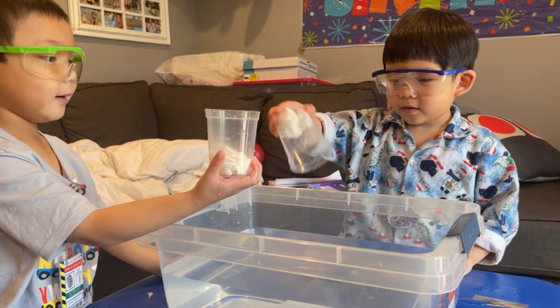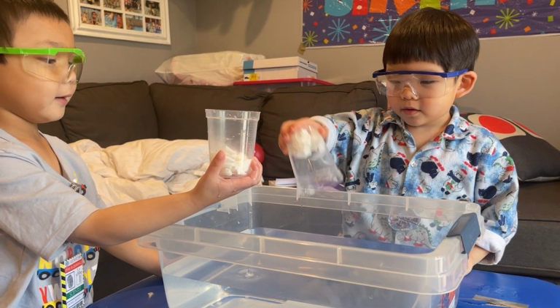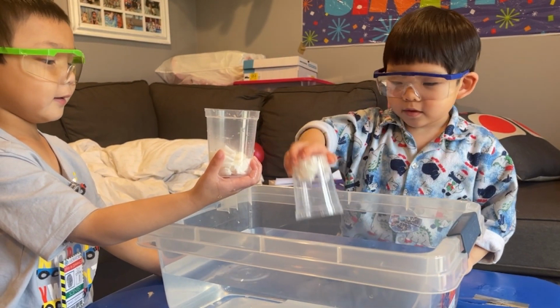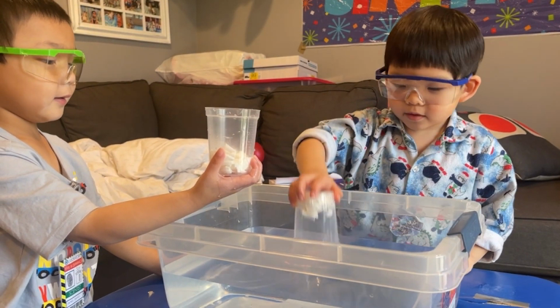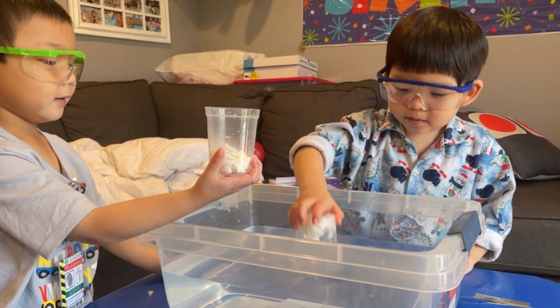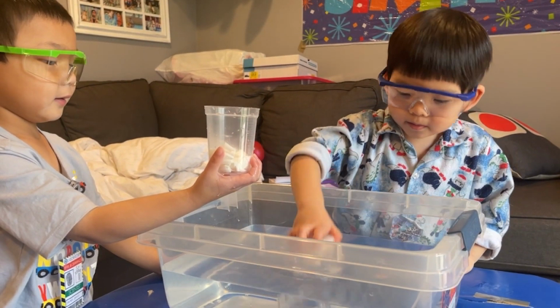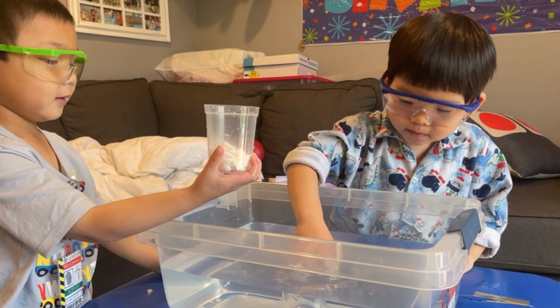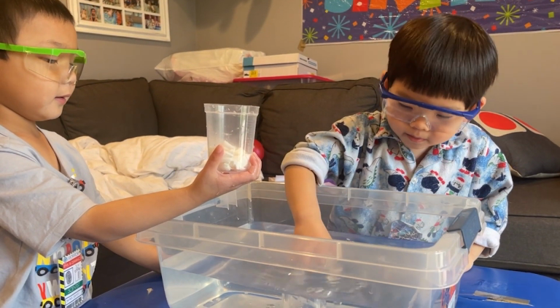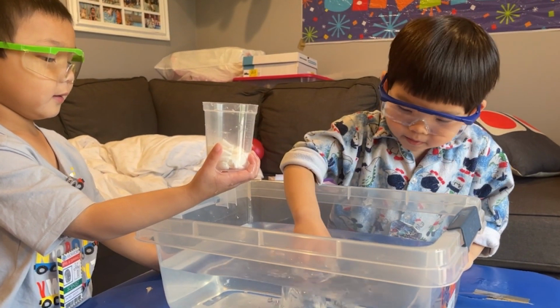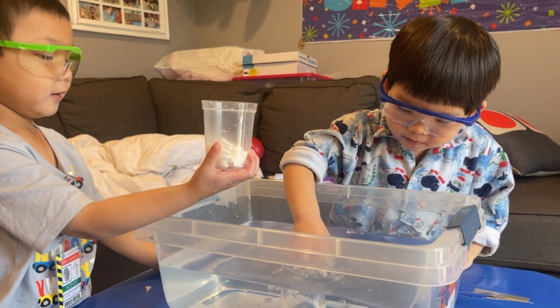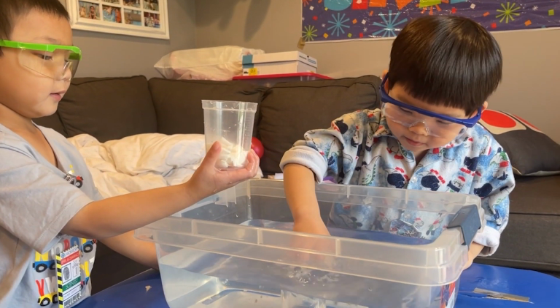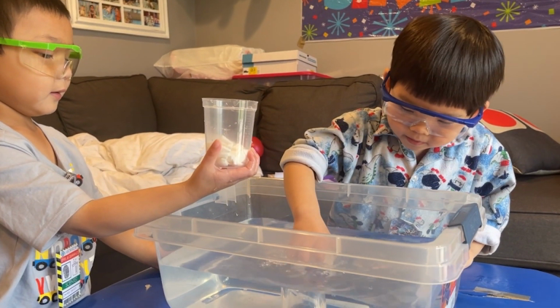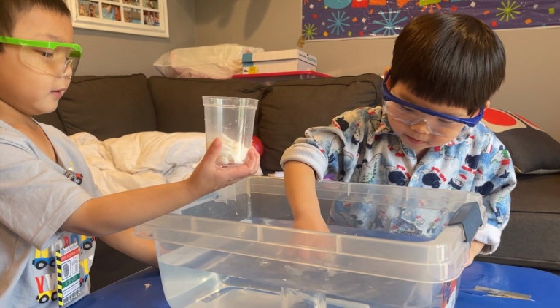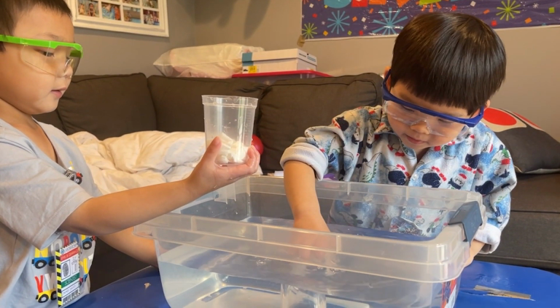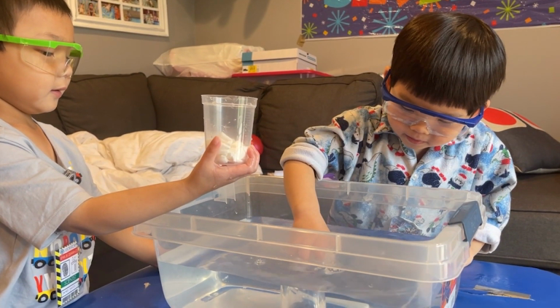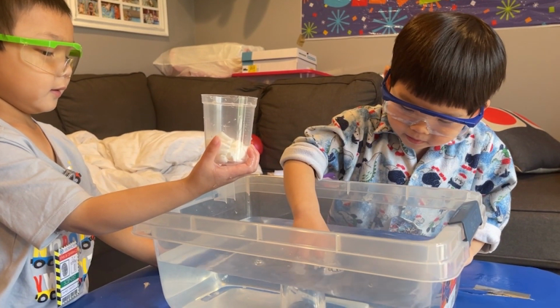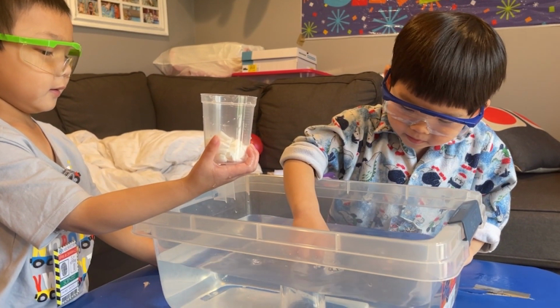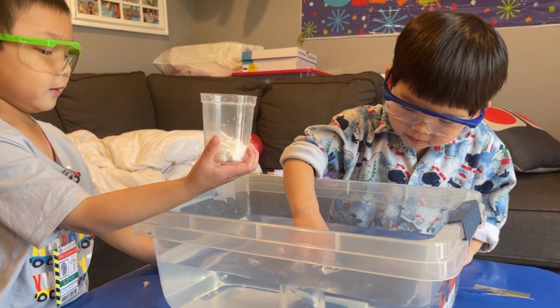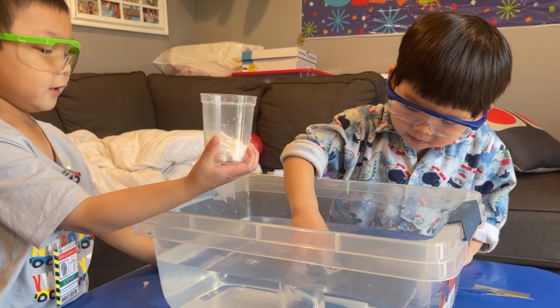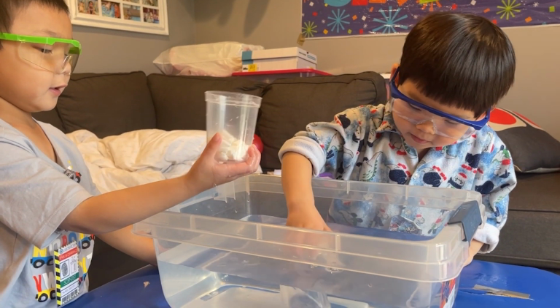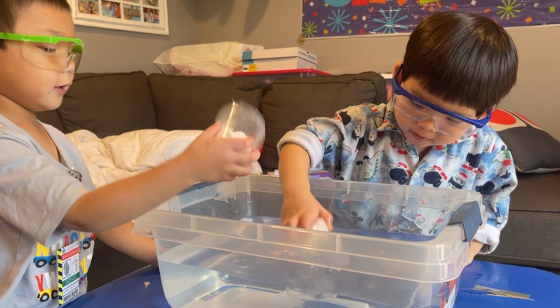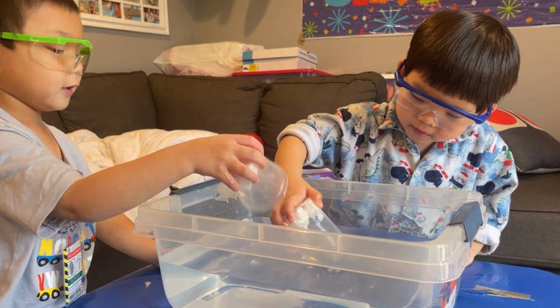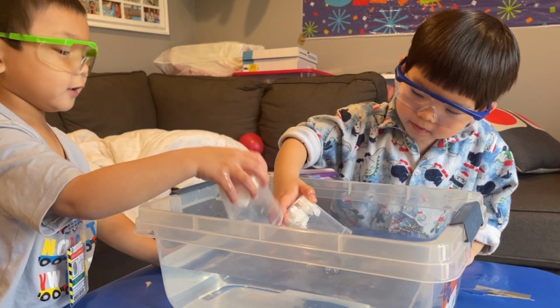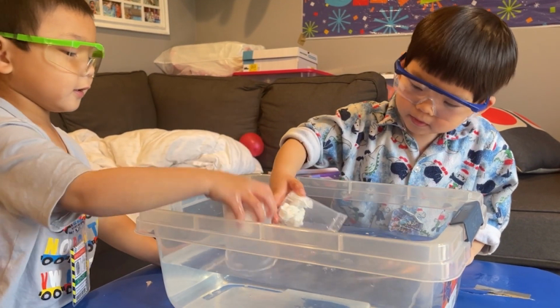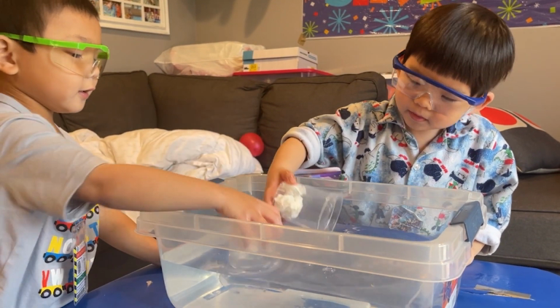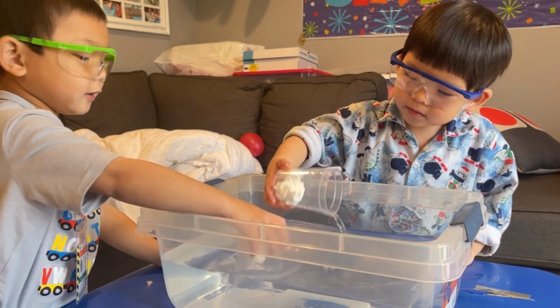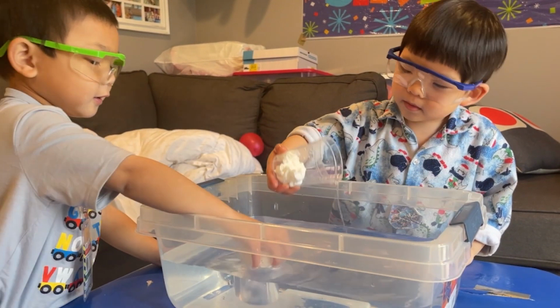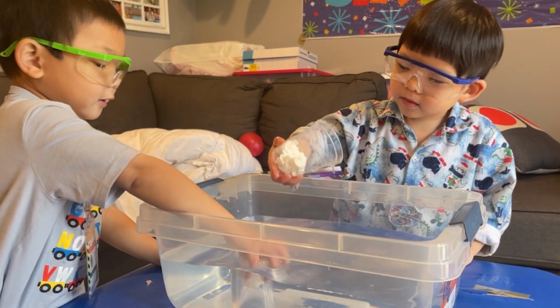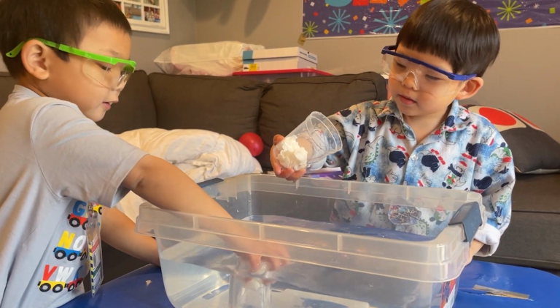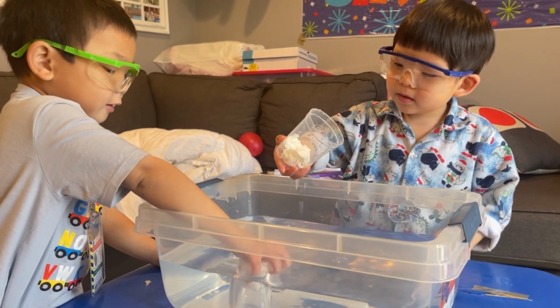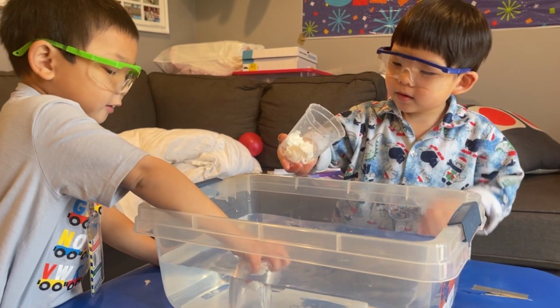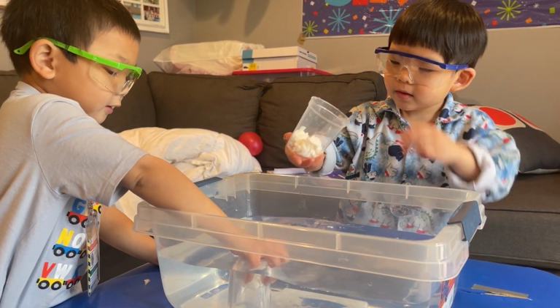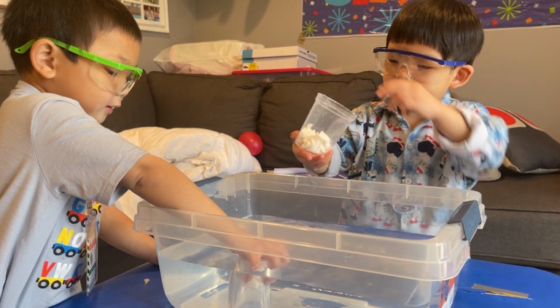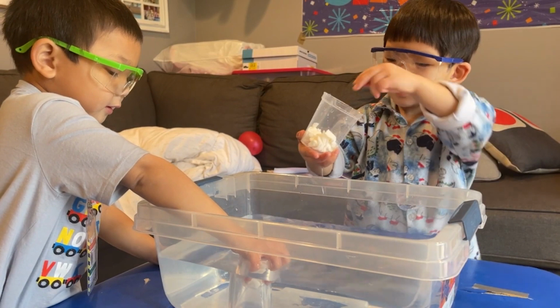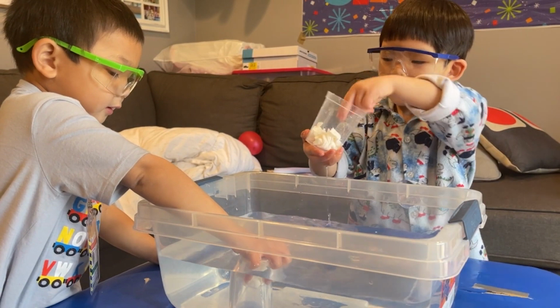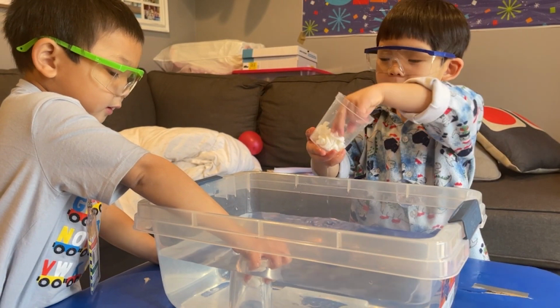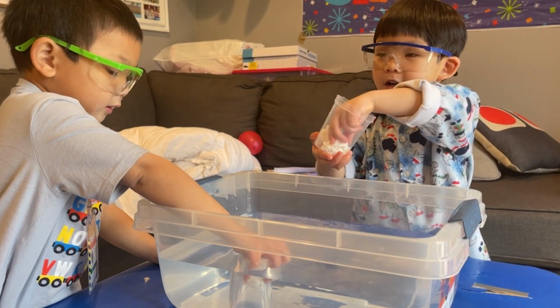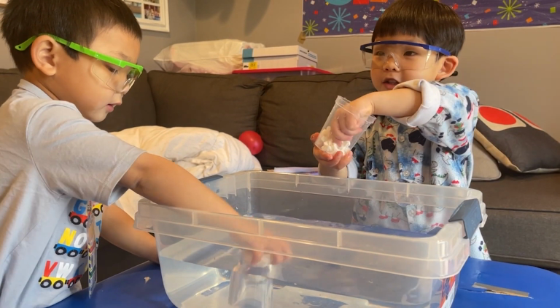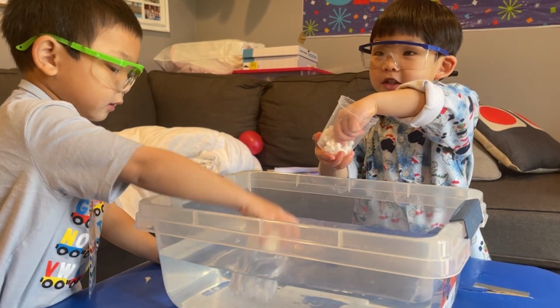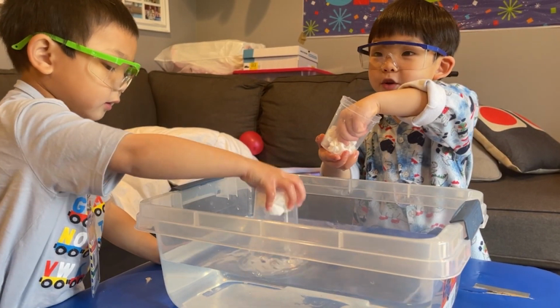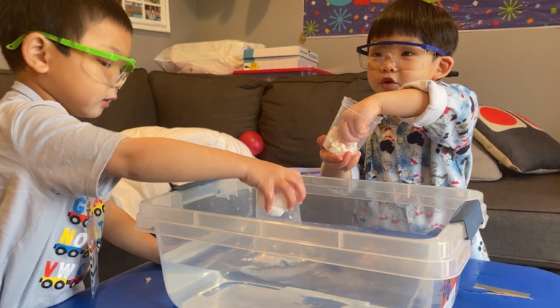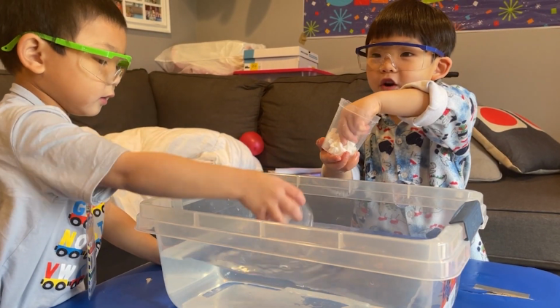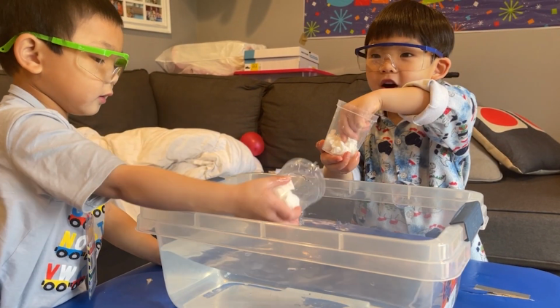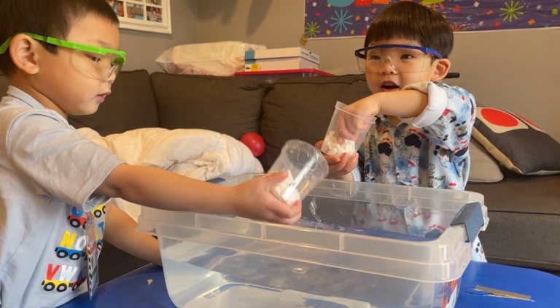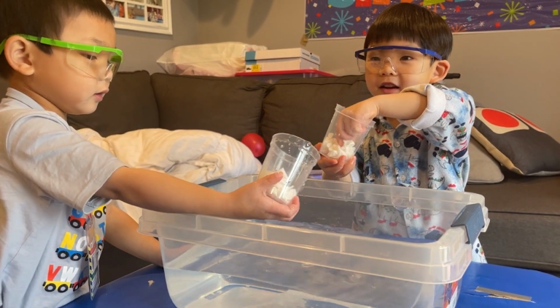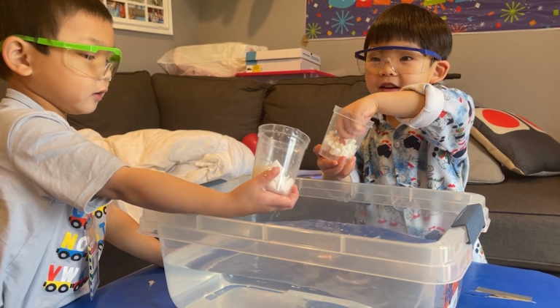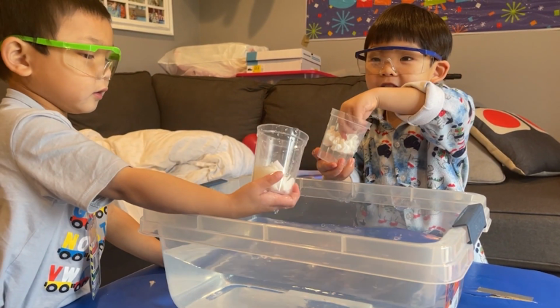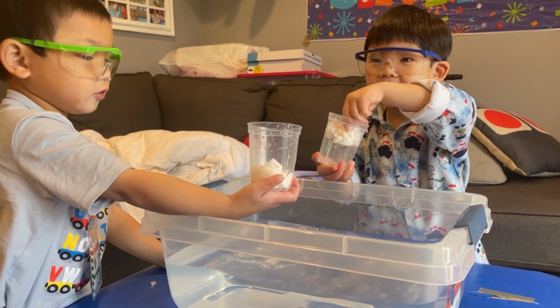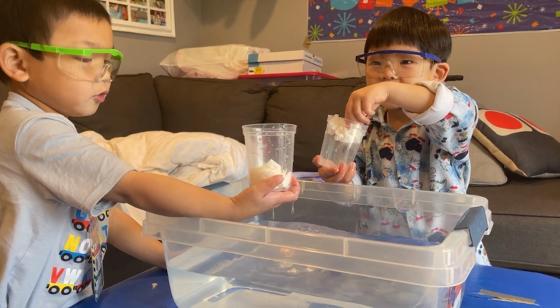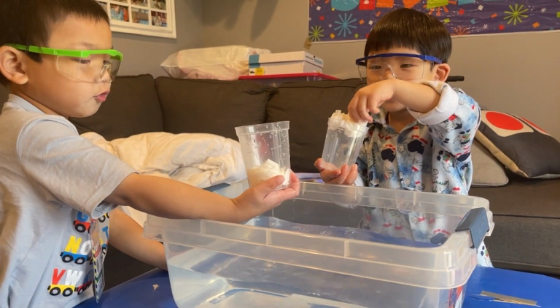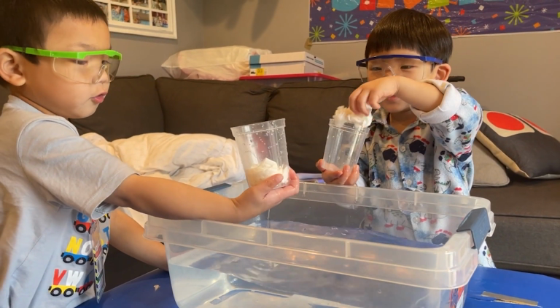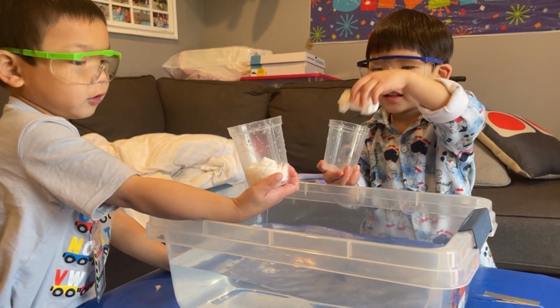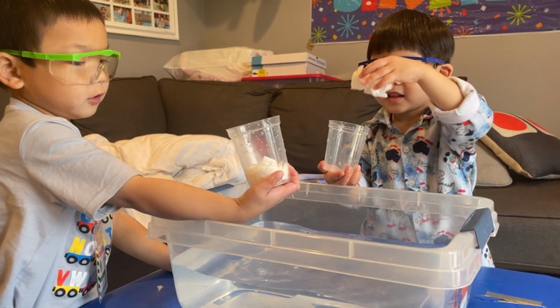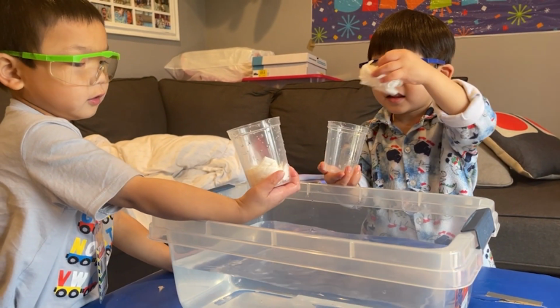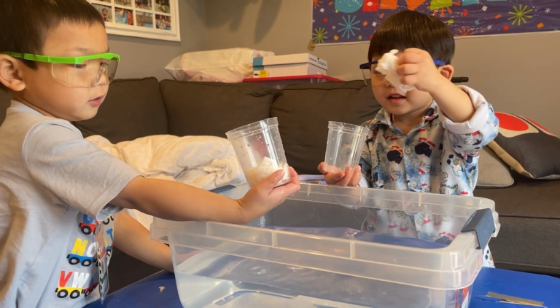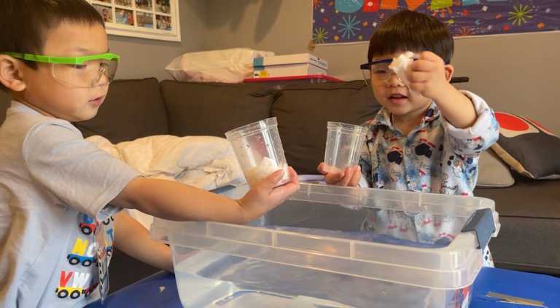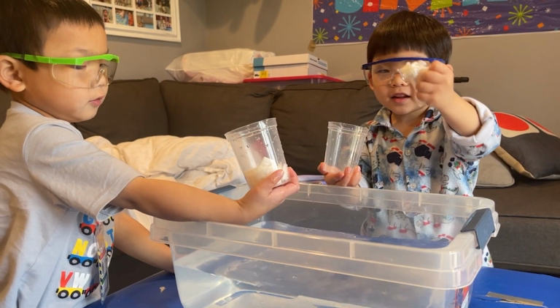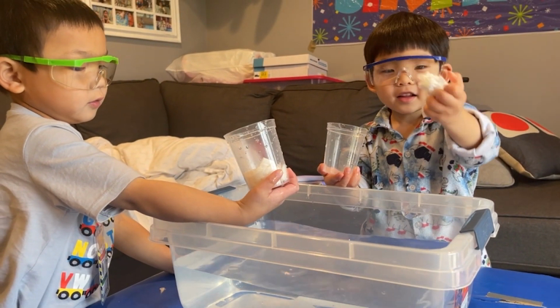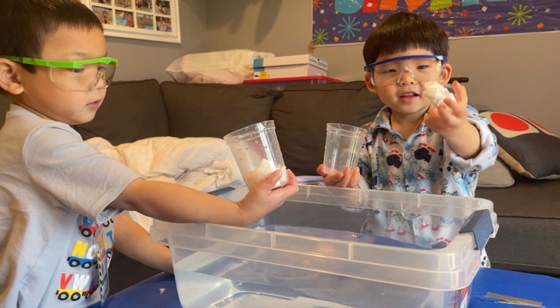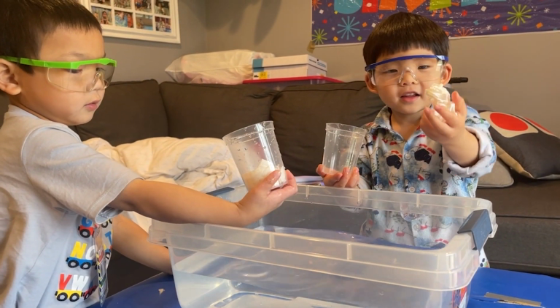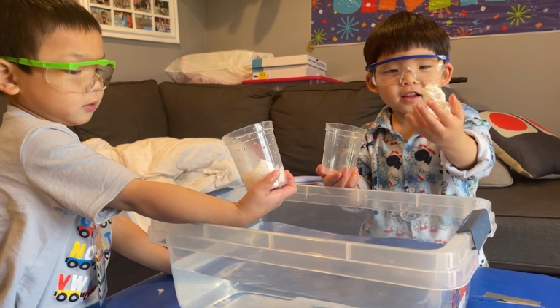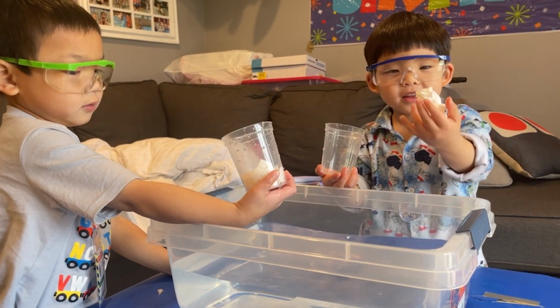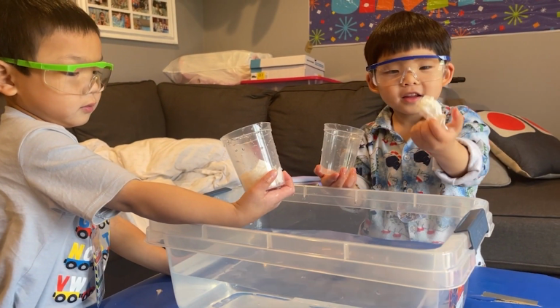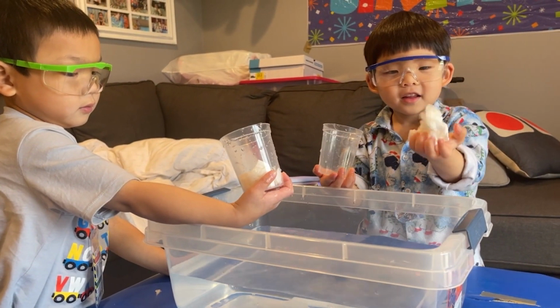Alright, one more time, Edge. It's still dry. Yay.